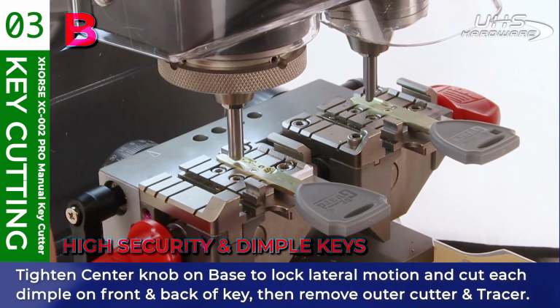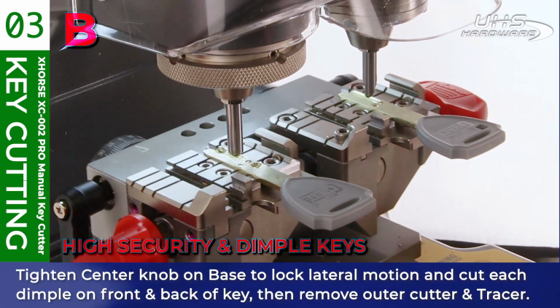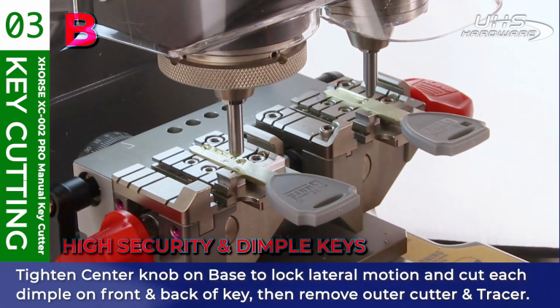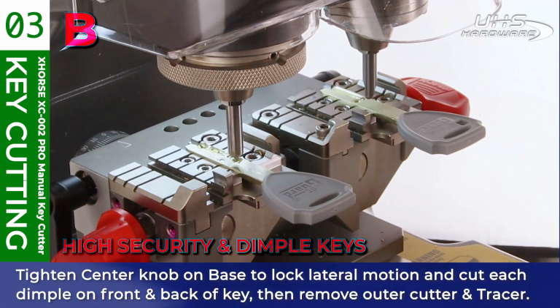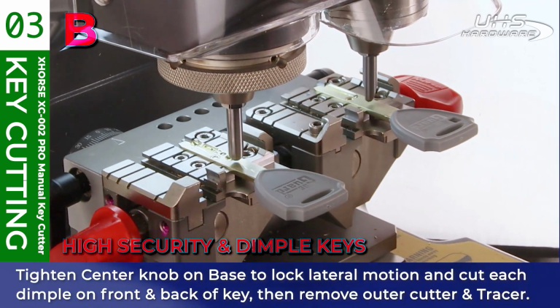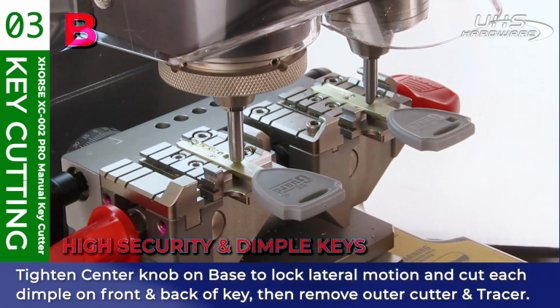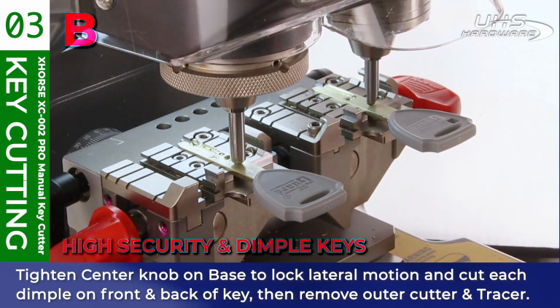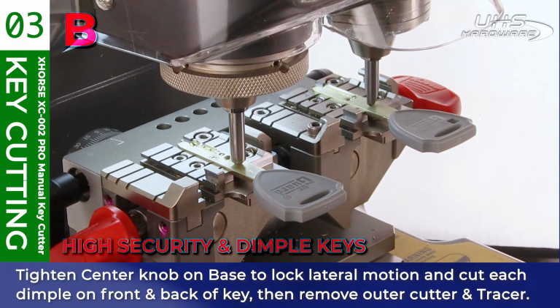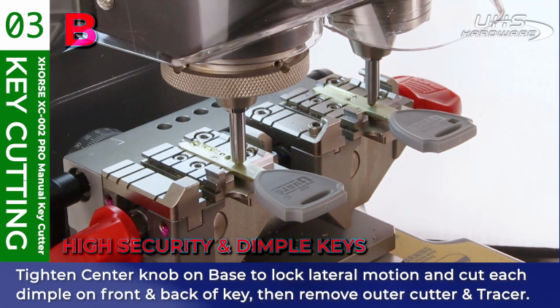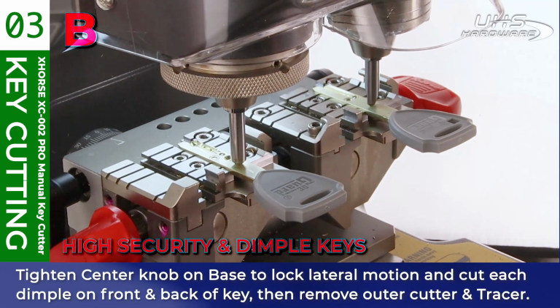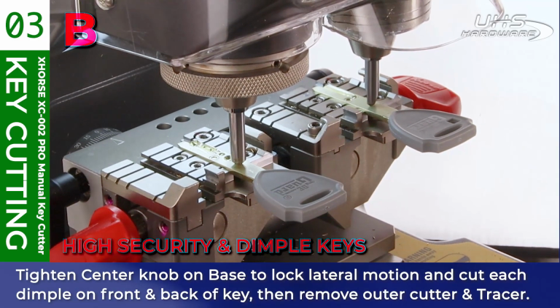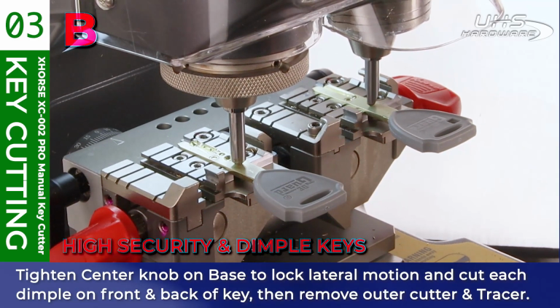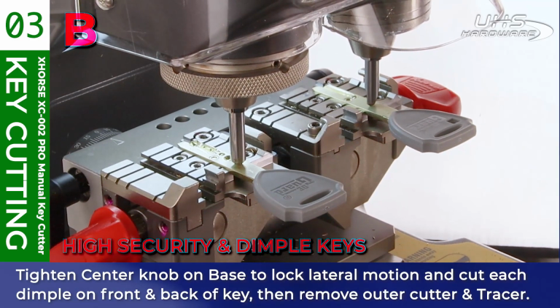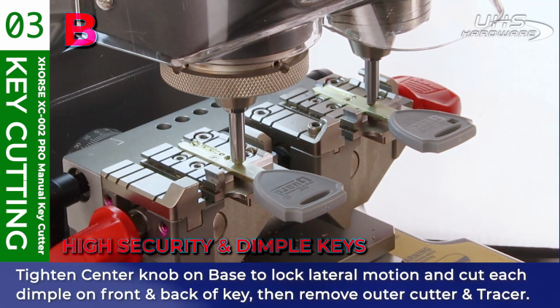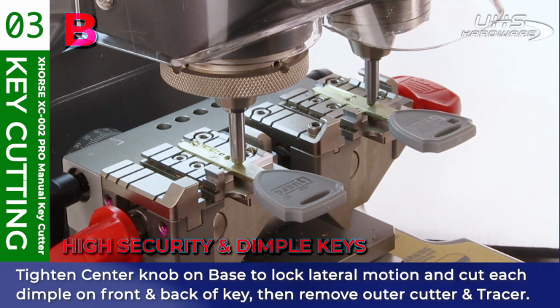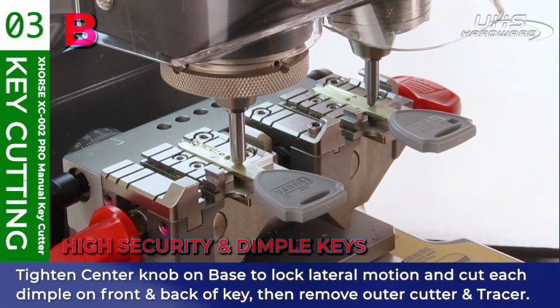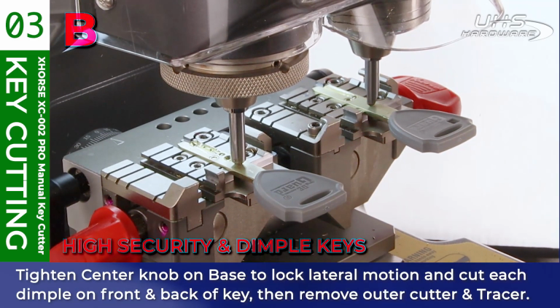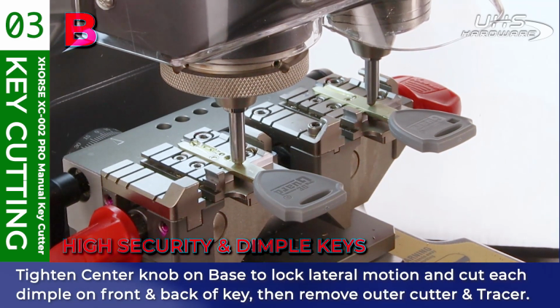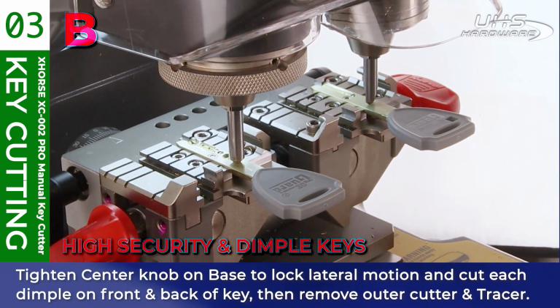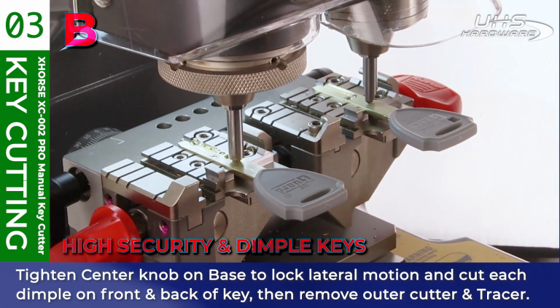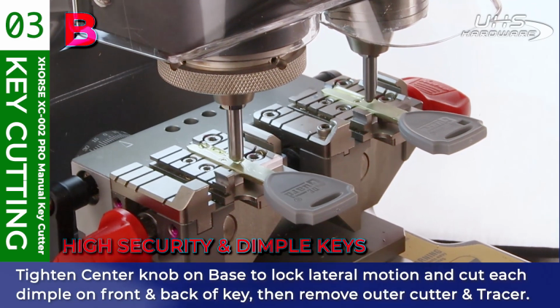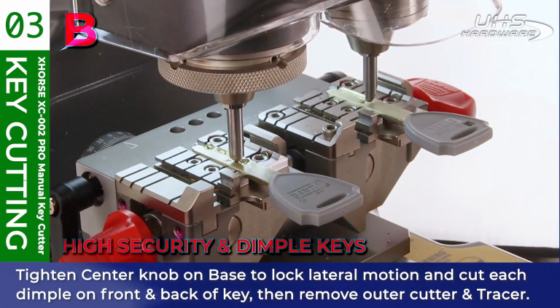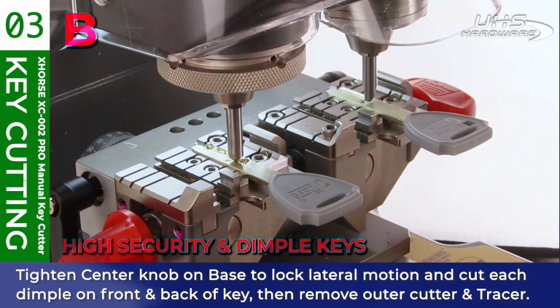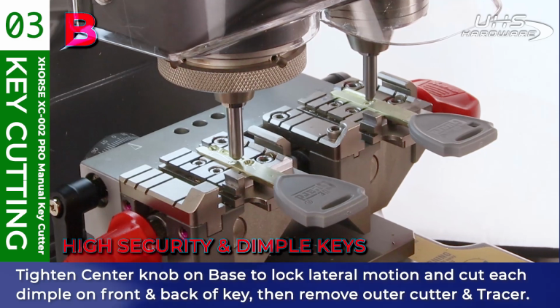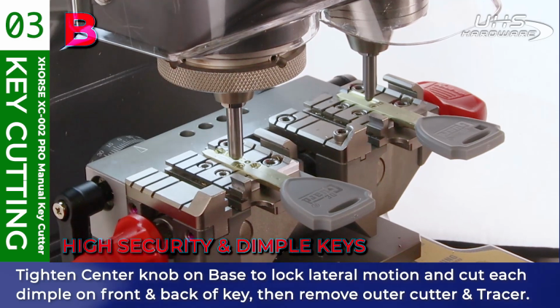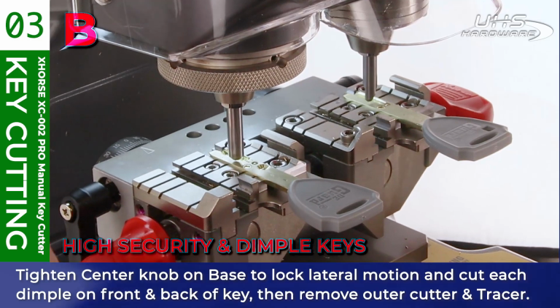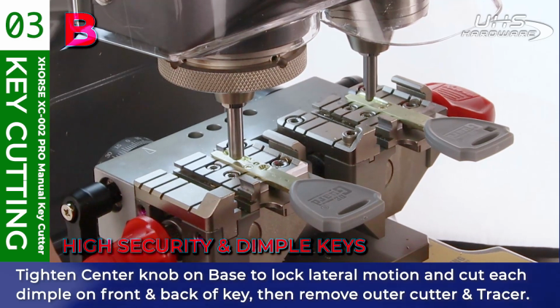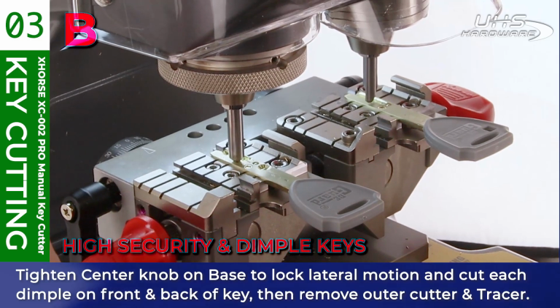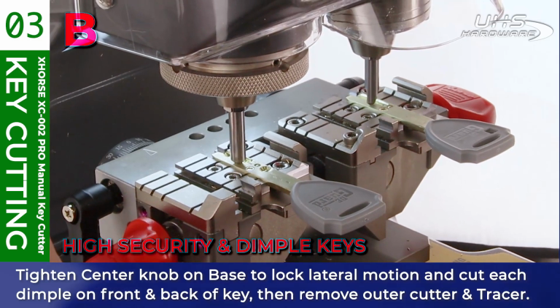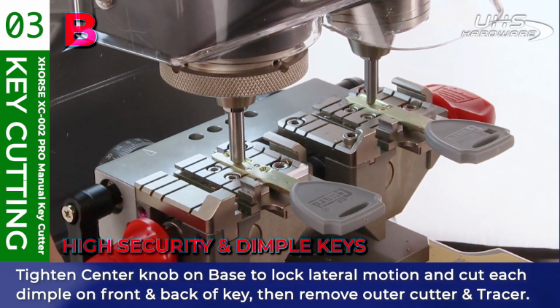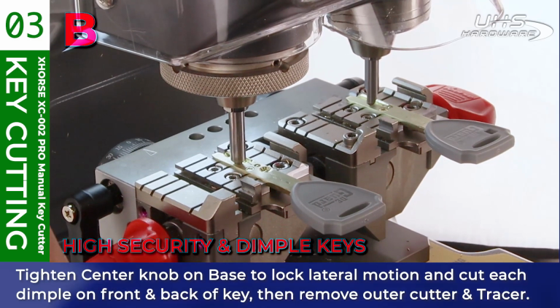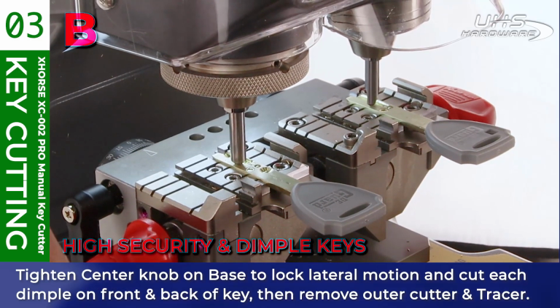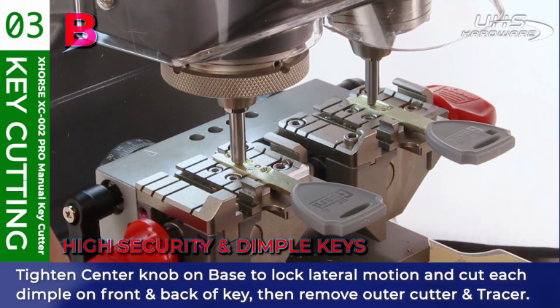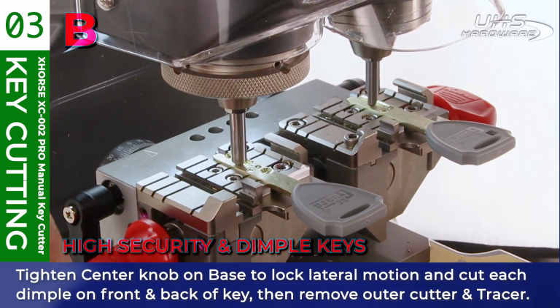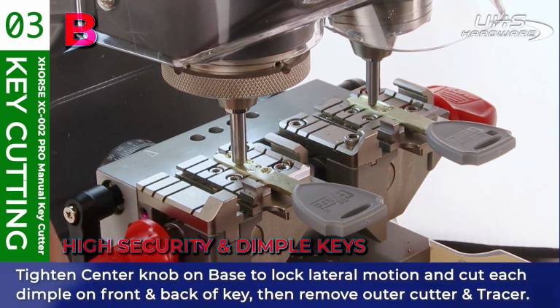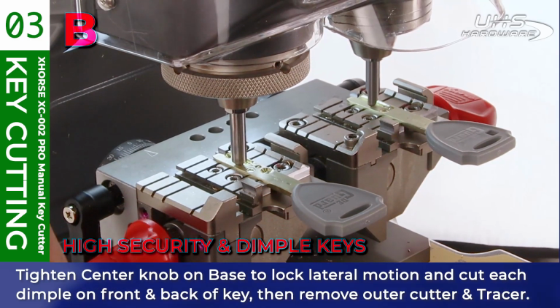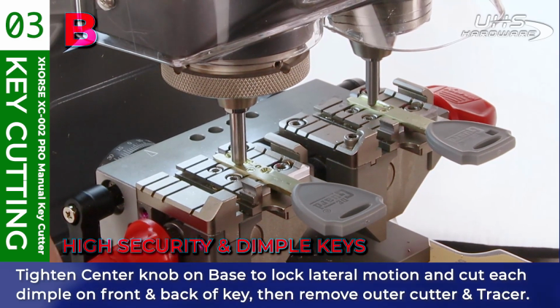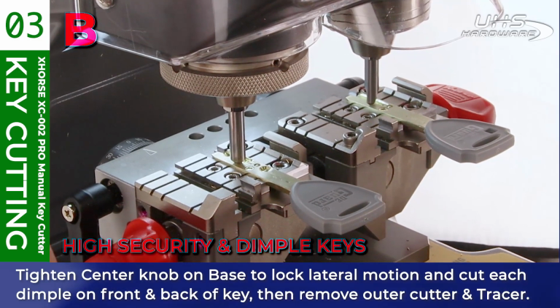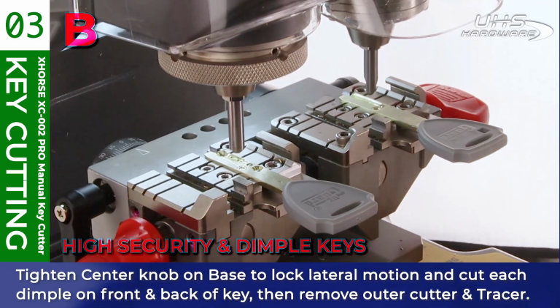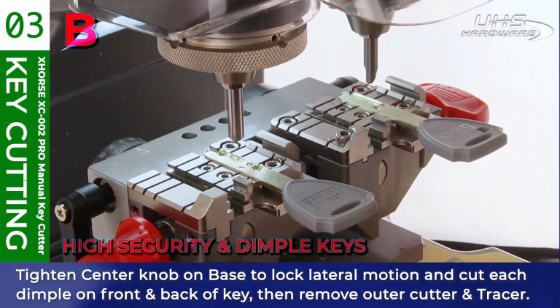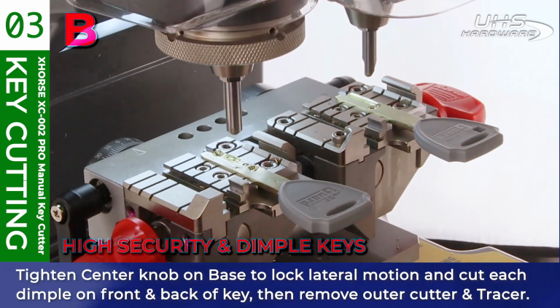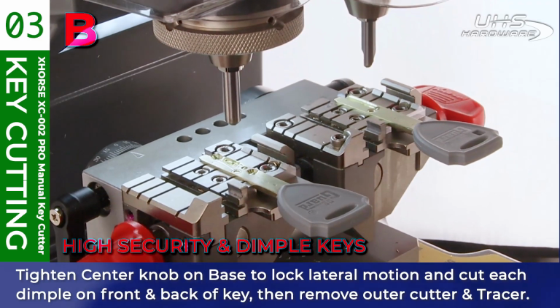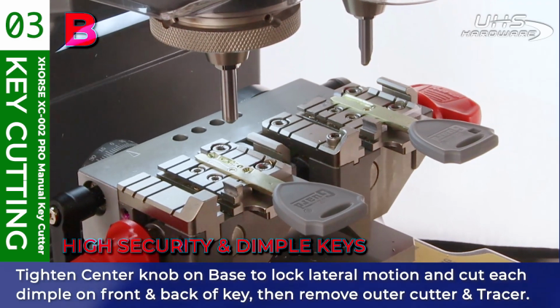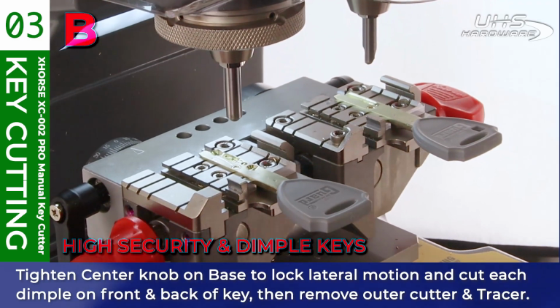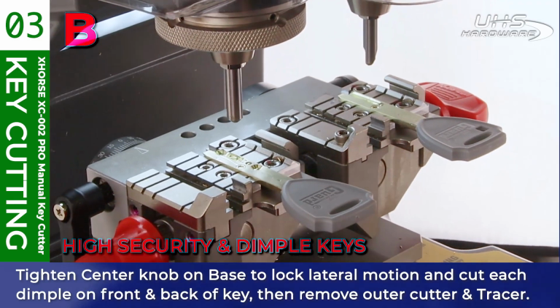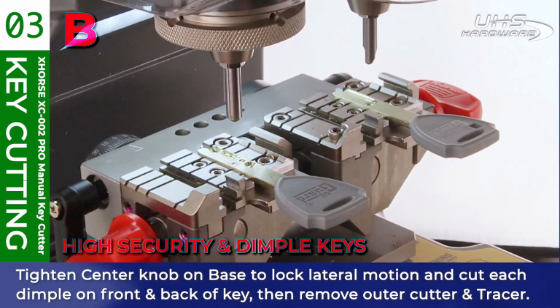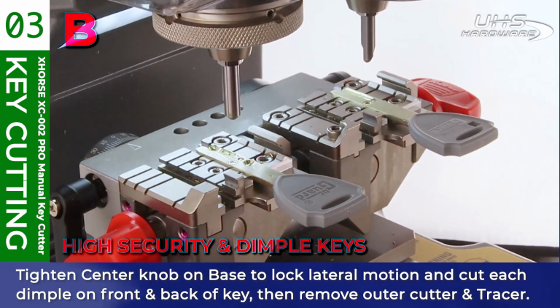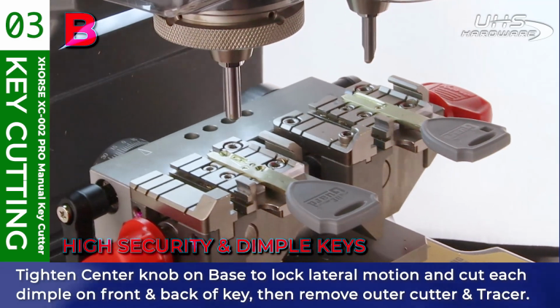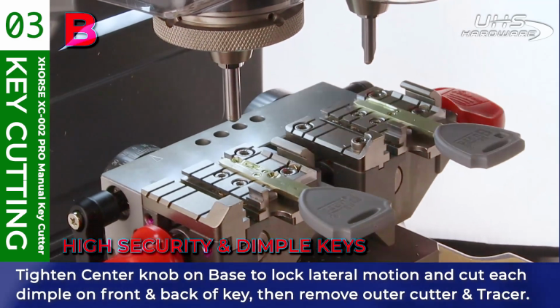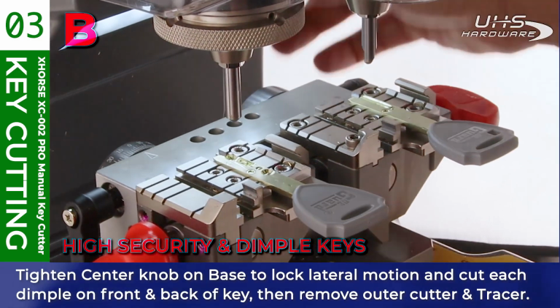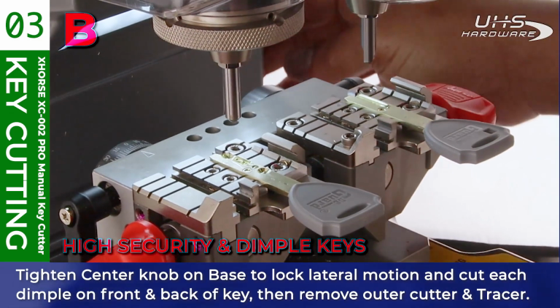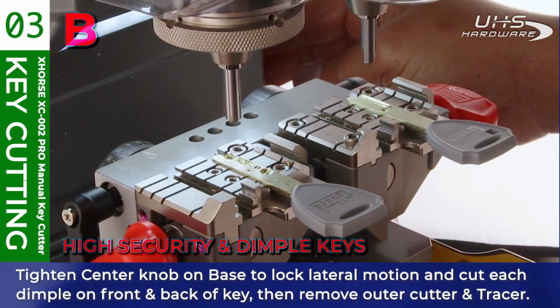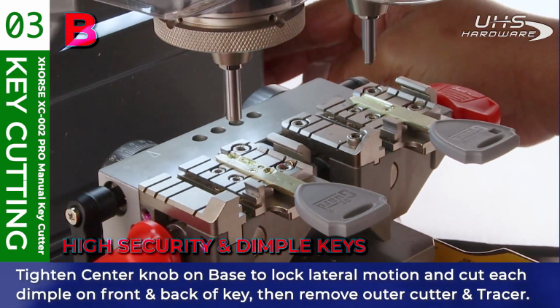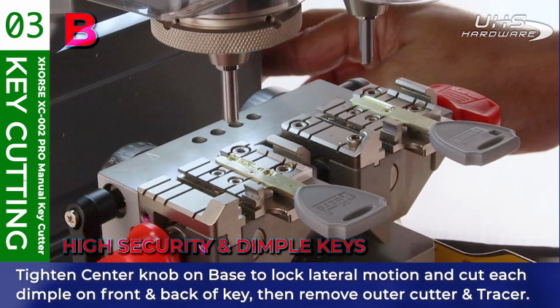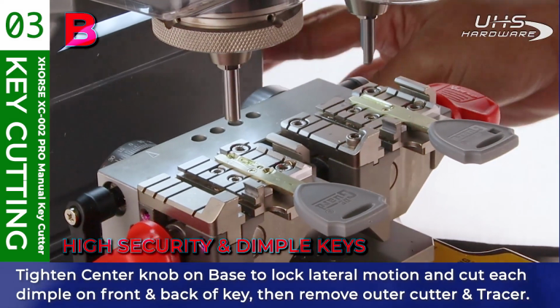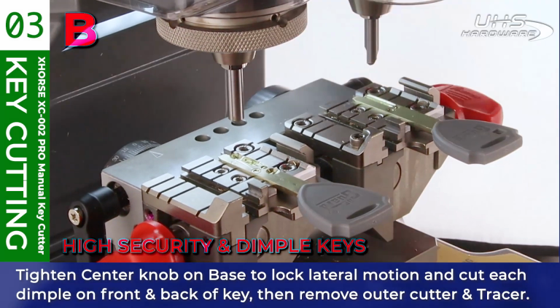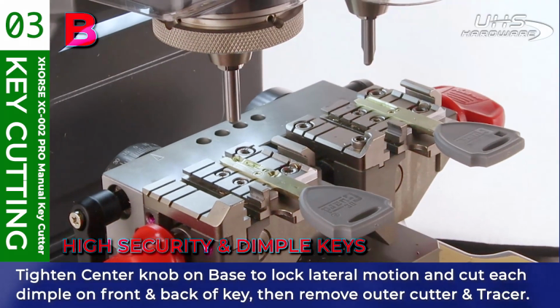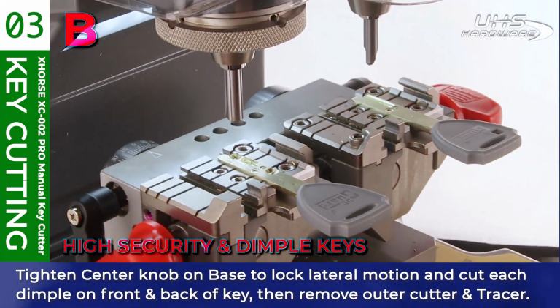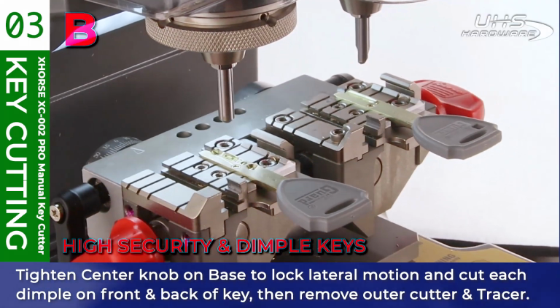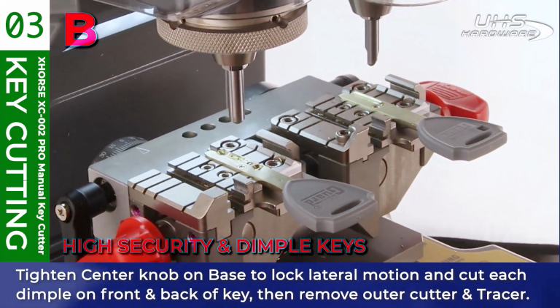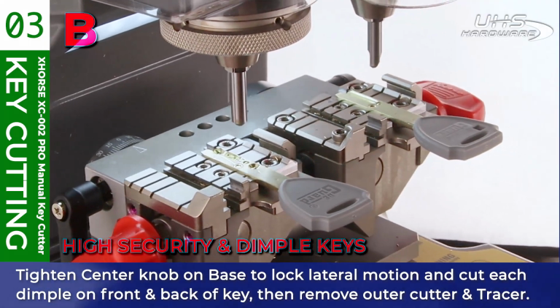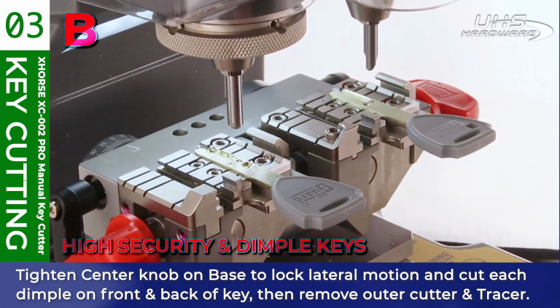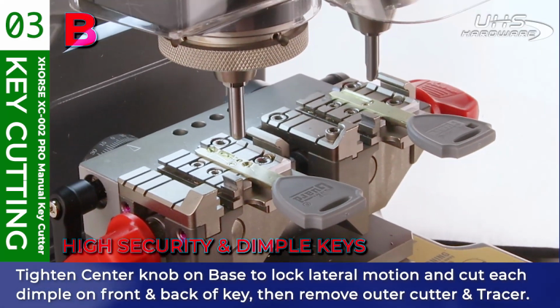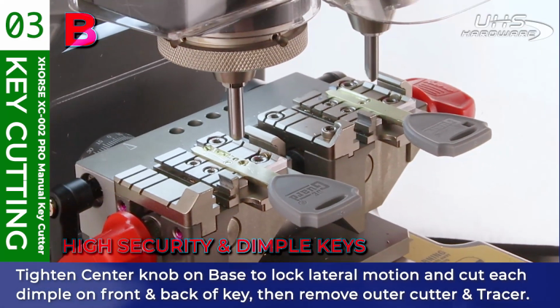Tighten the center knob in the base to lock lateral motion and cut each dimple from front to back of the key. Then remove the outer cutter and tracer.